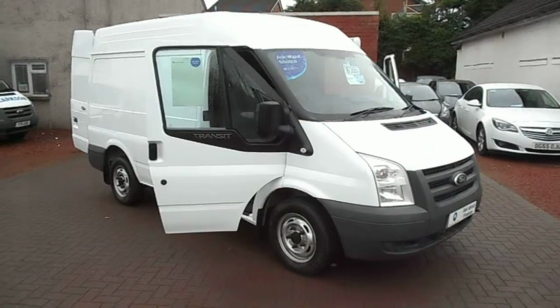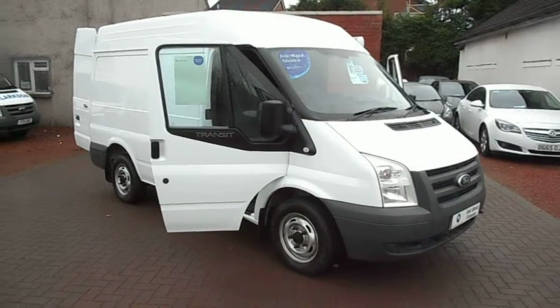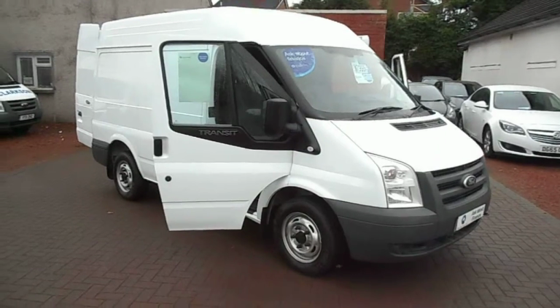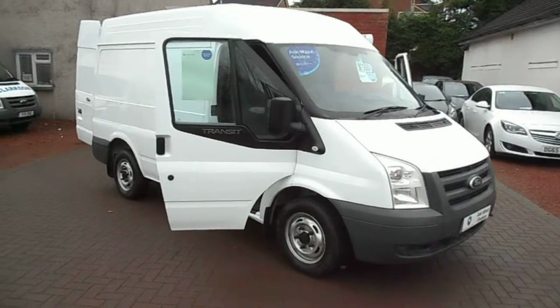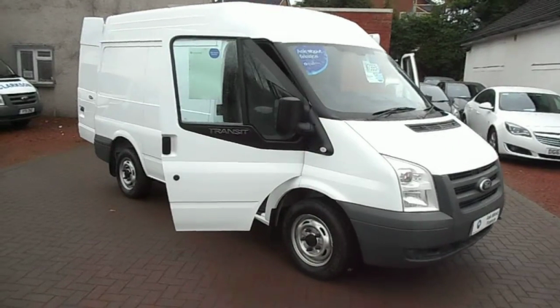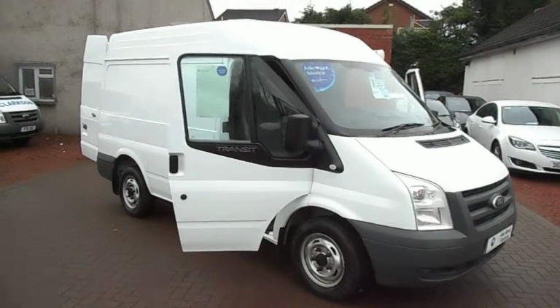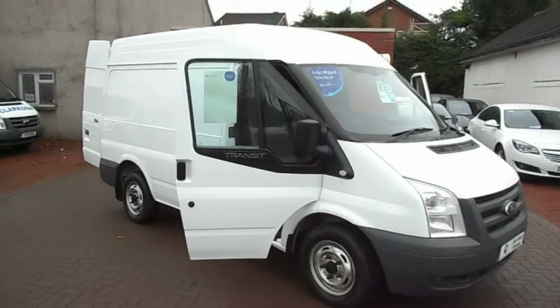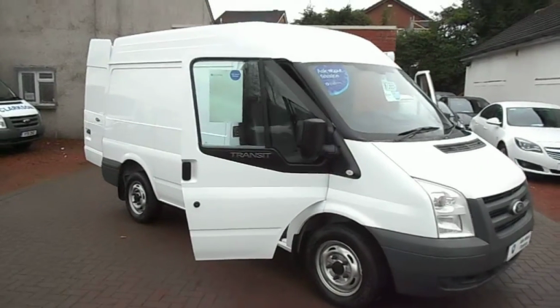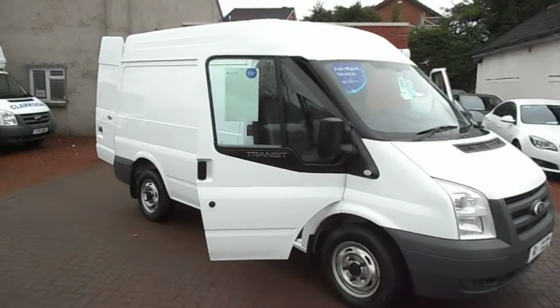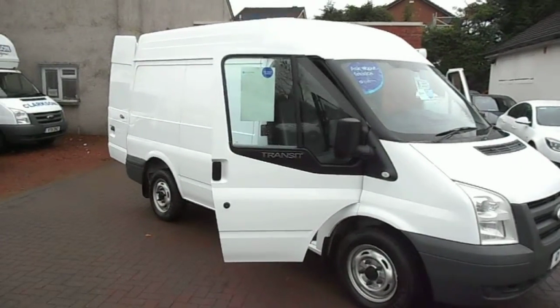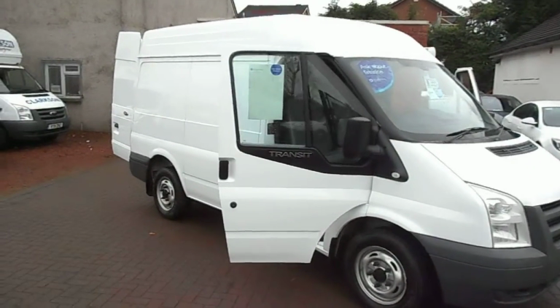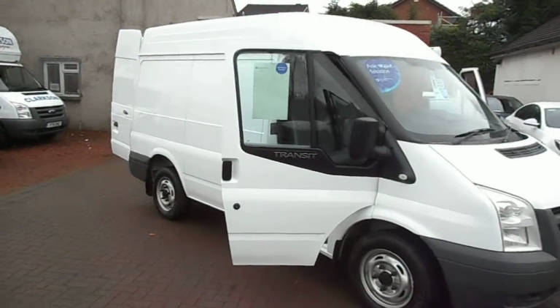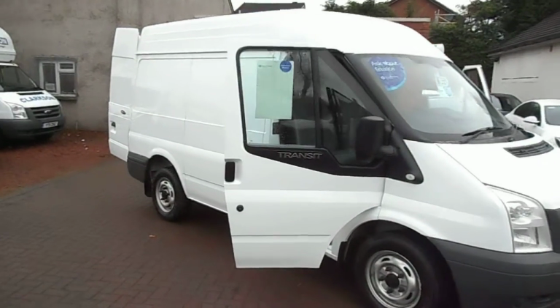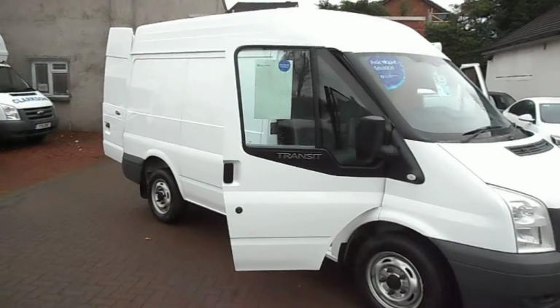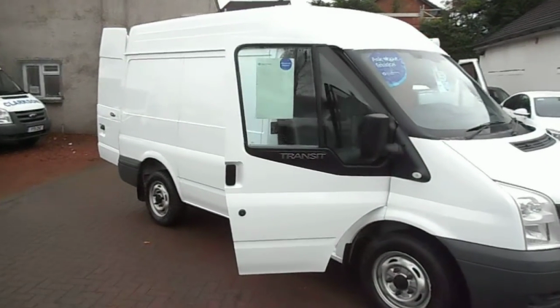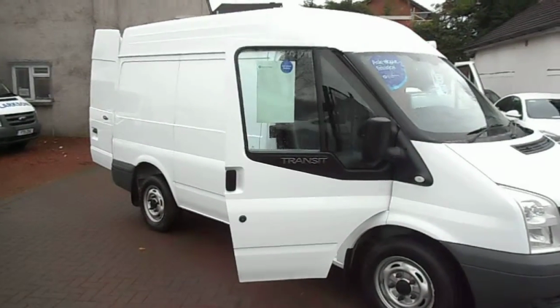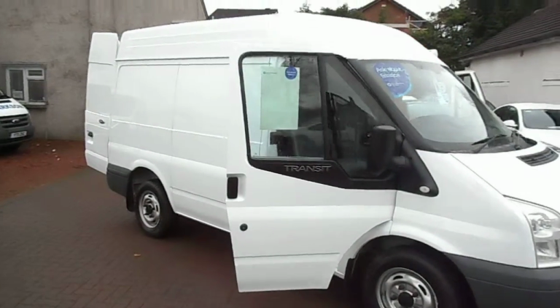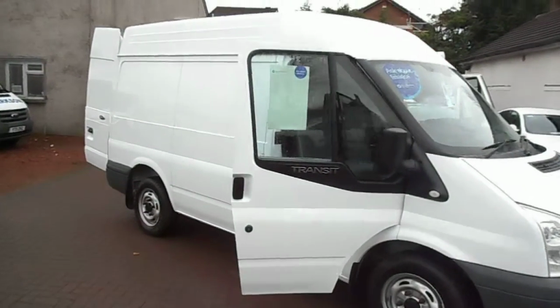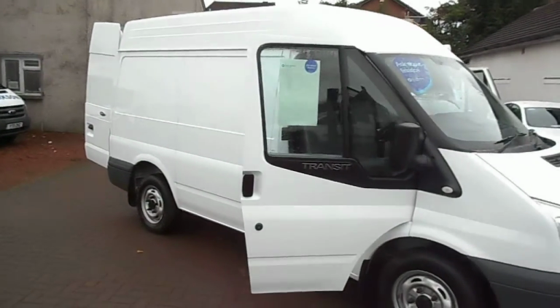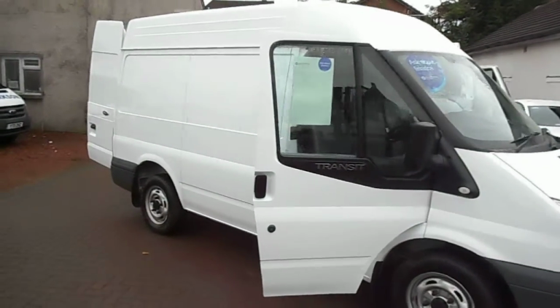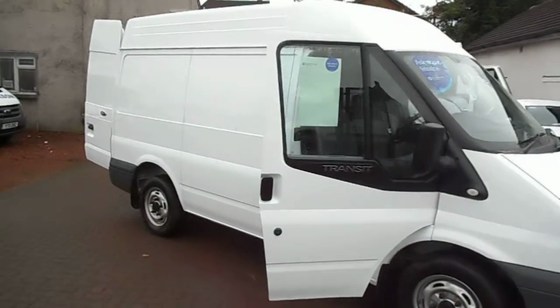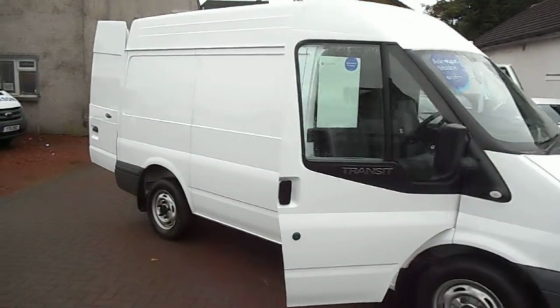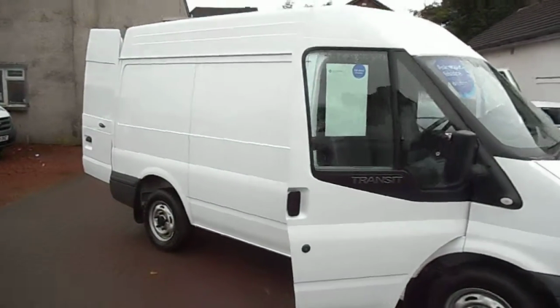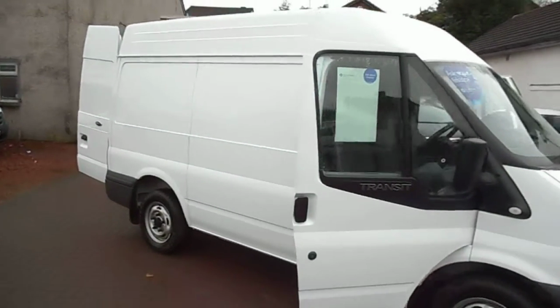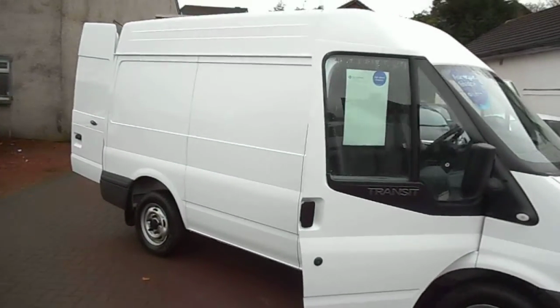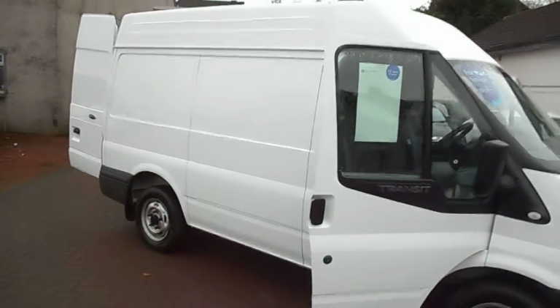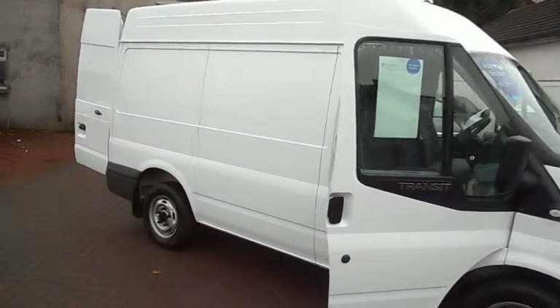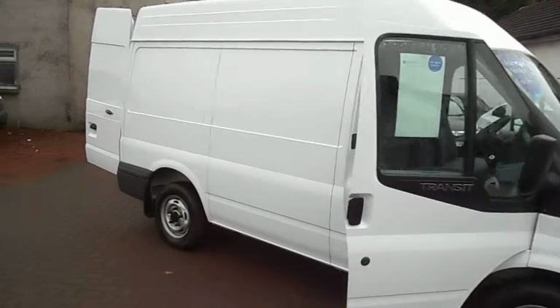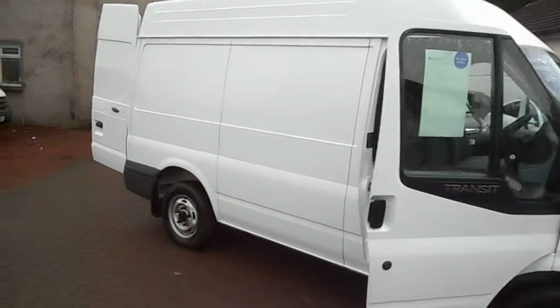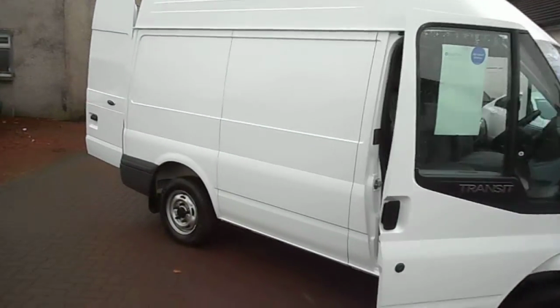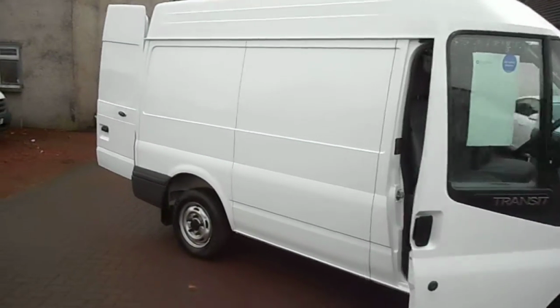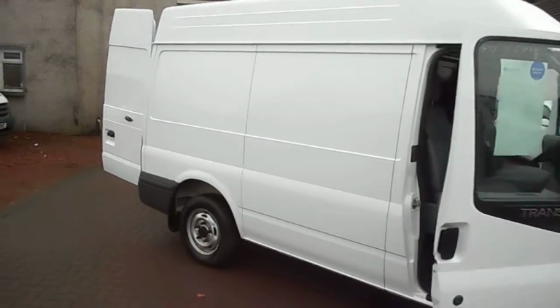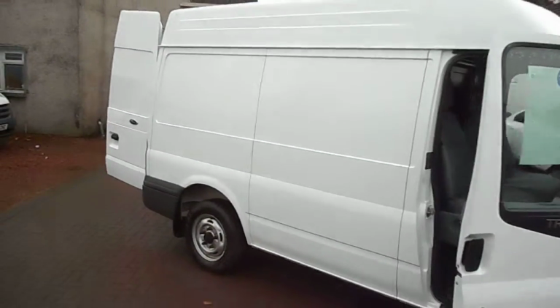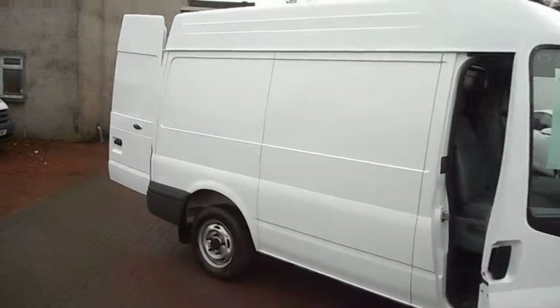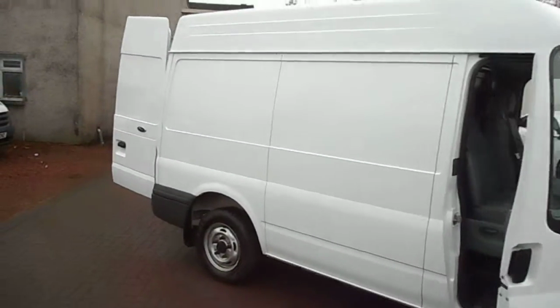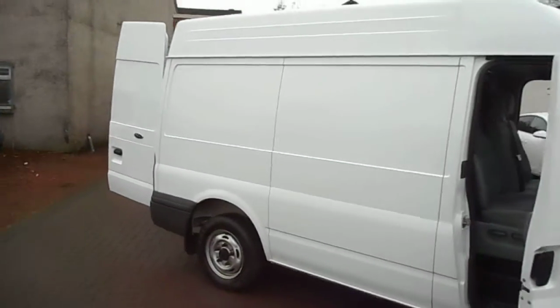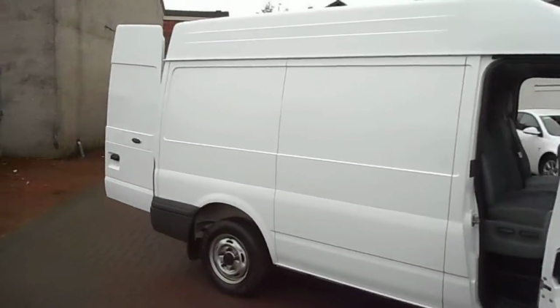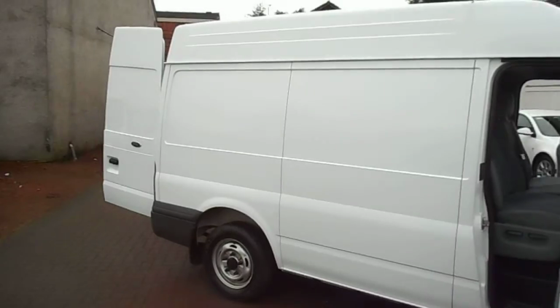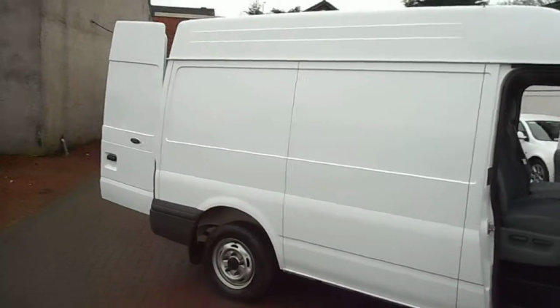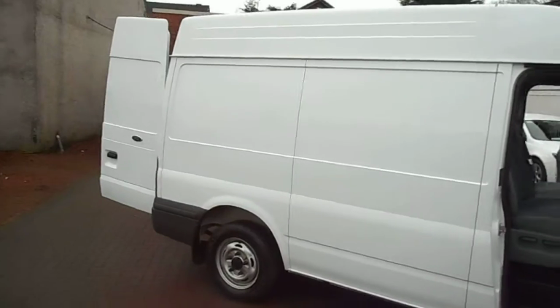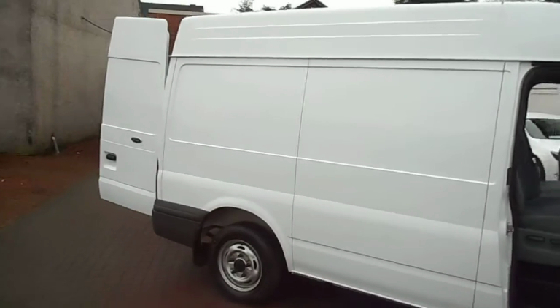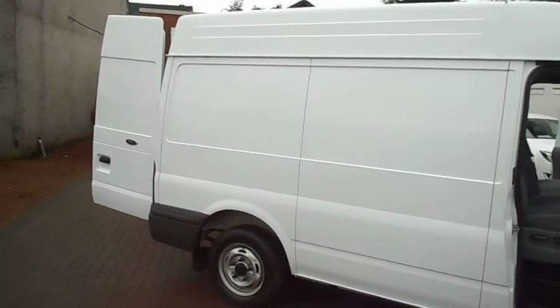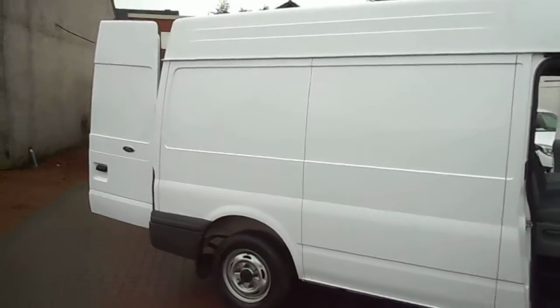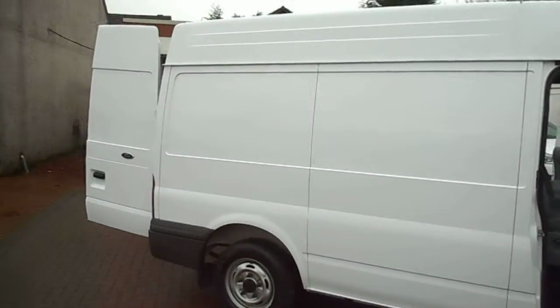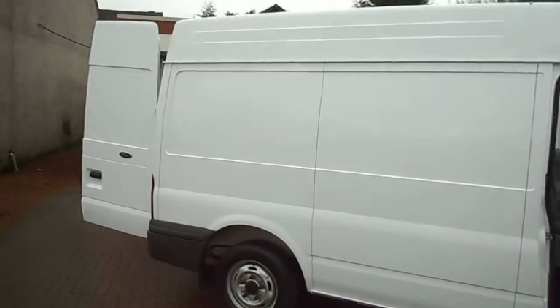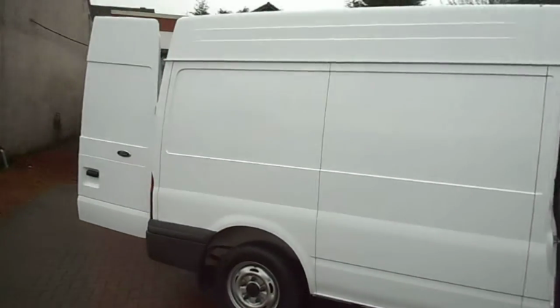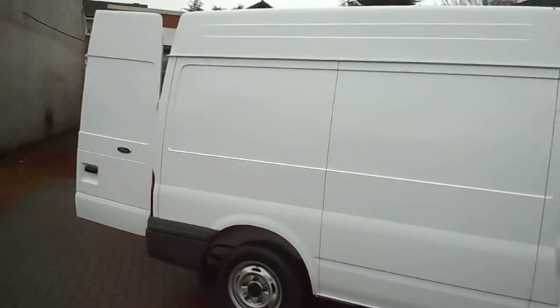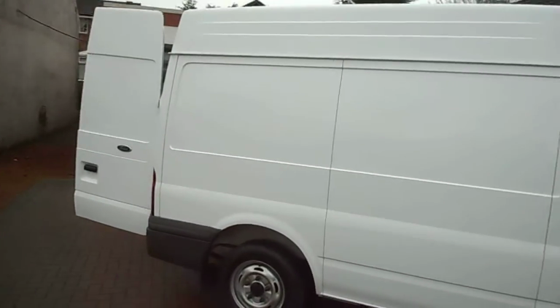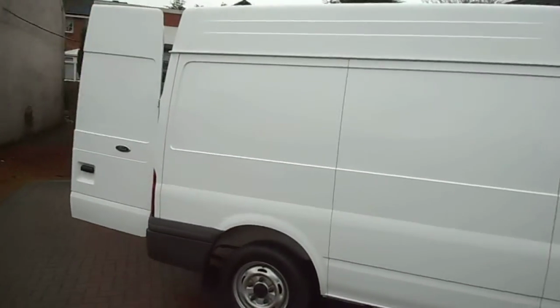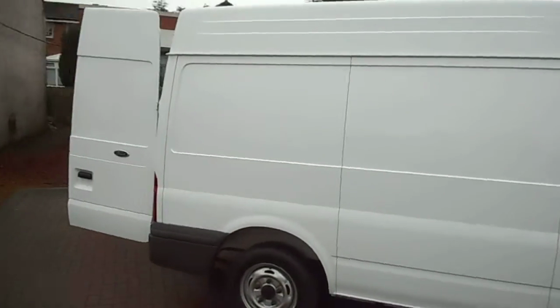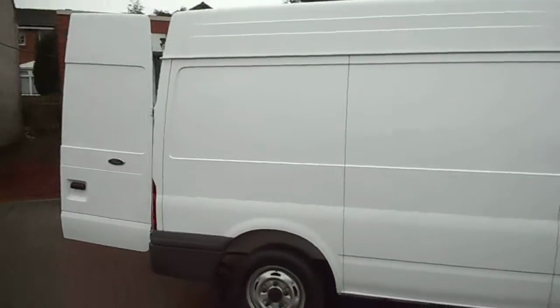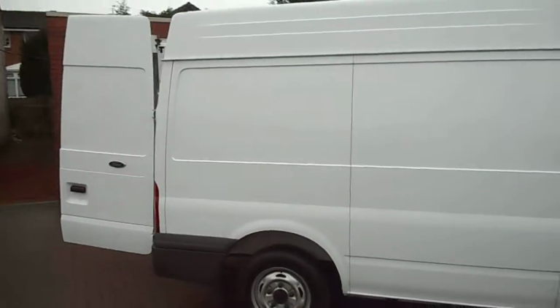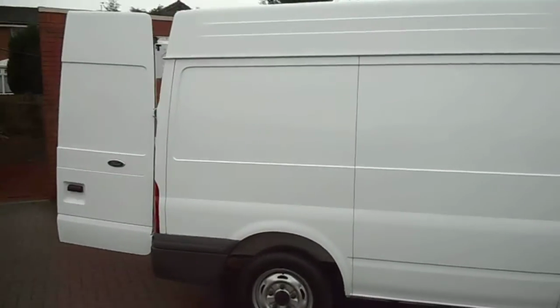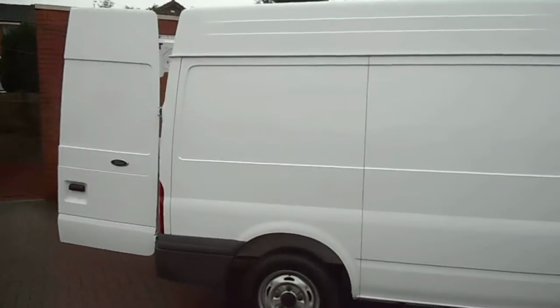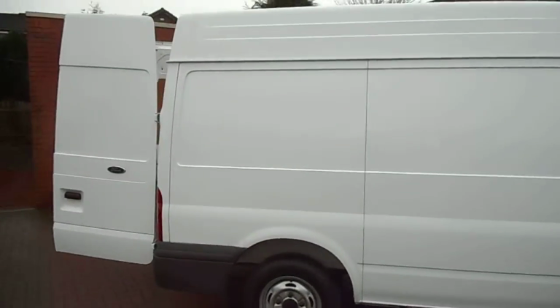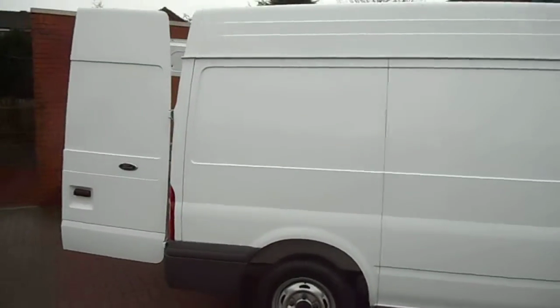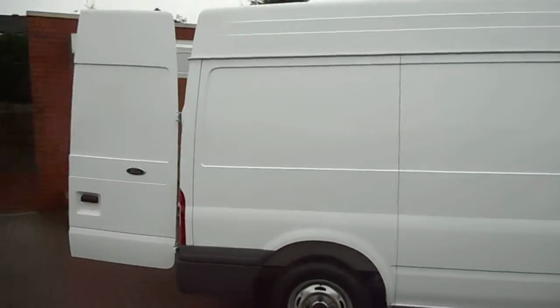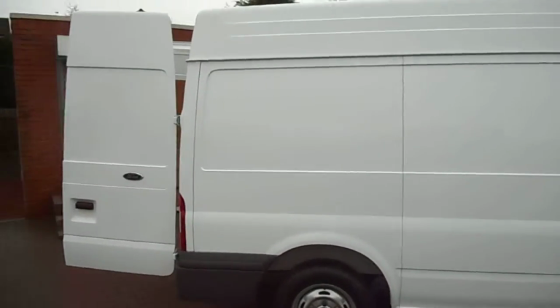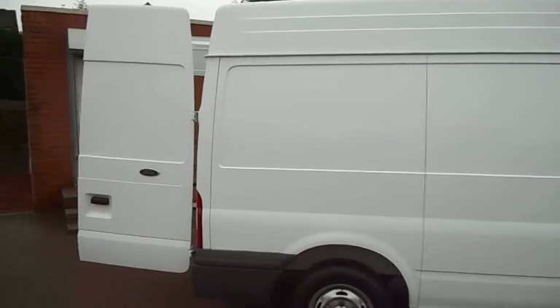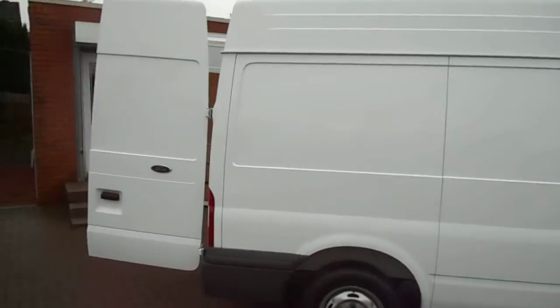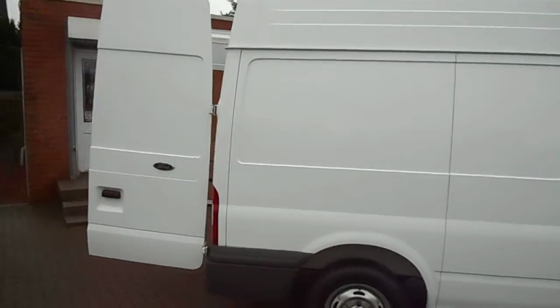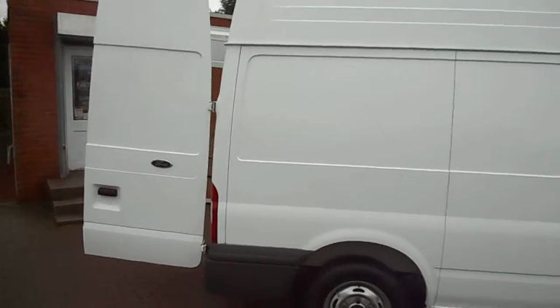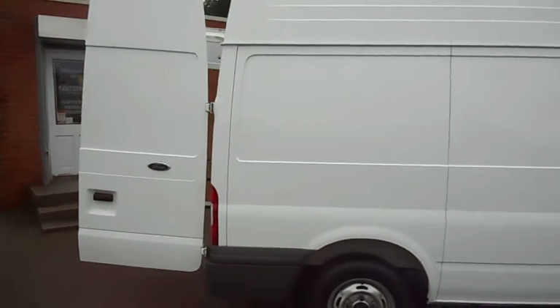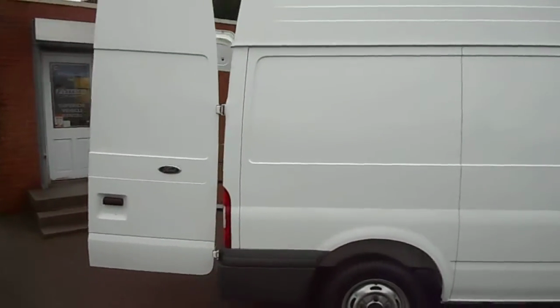Hi there folks, welcome to Clarkson Commercials here in Glasgow. My name's Ryan and I'm just giving you a quick rundown of our latest sales van for you.